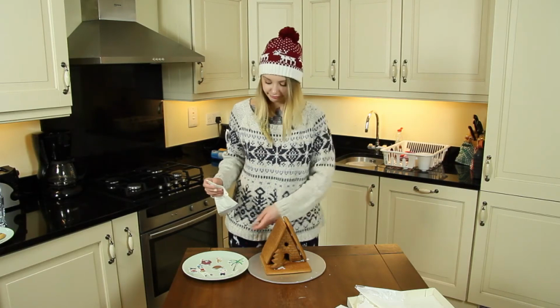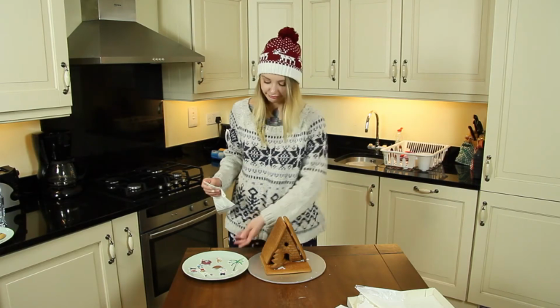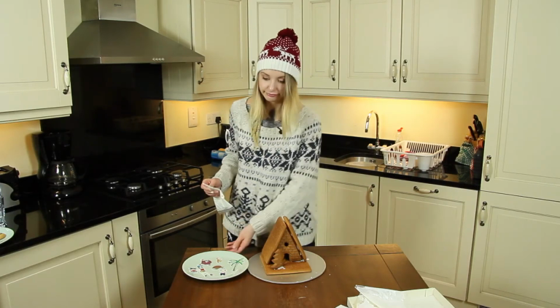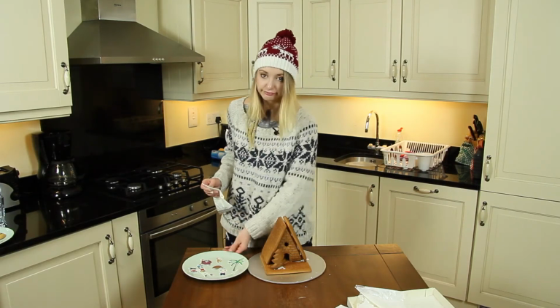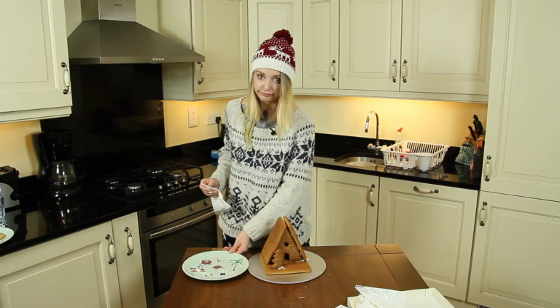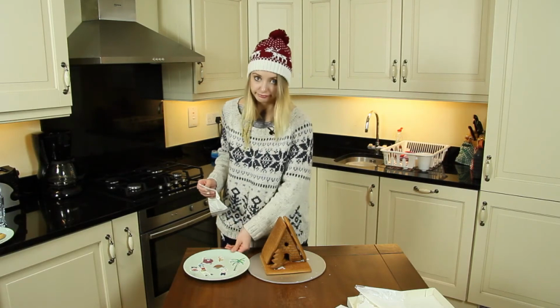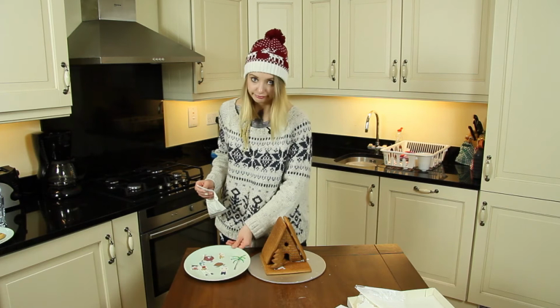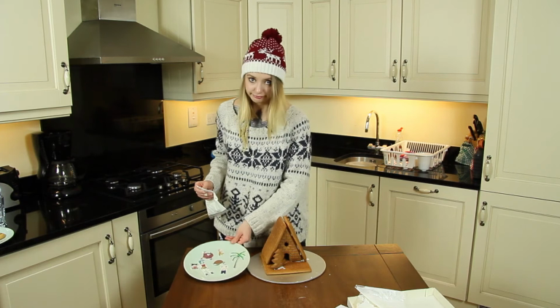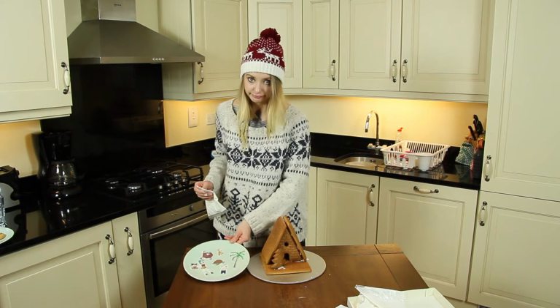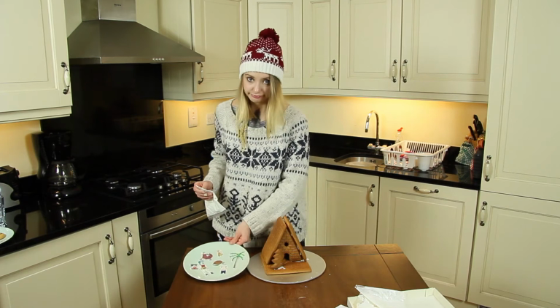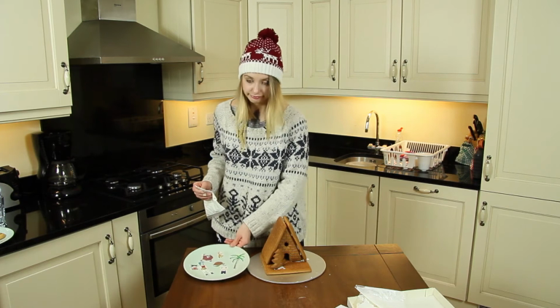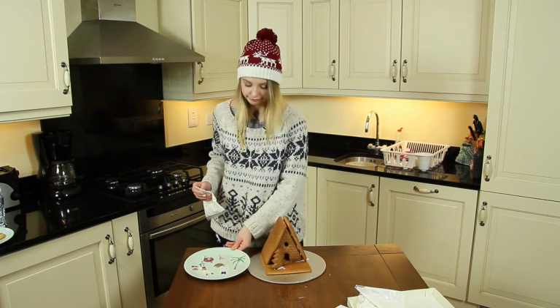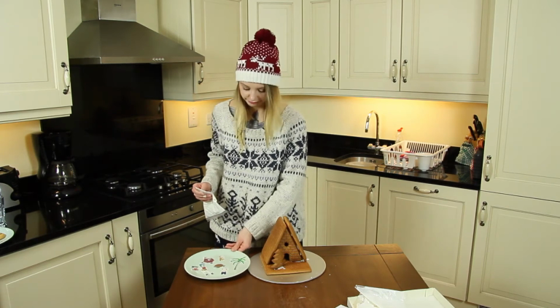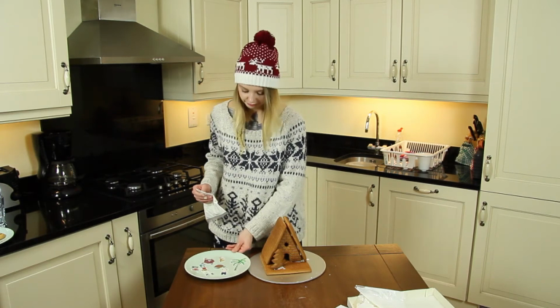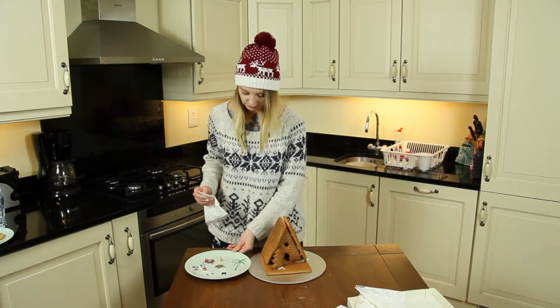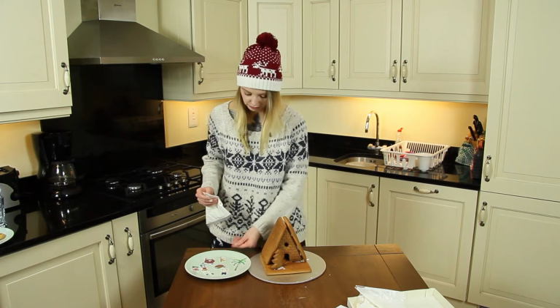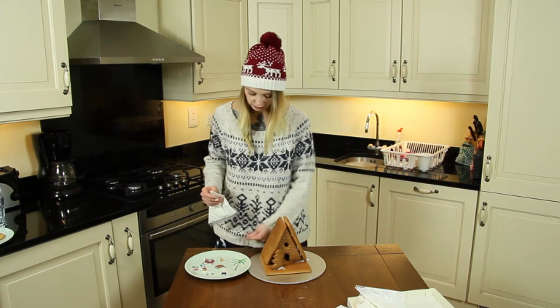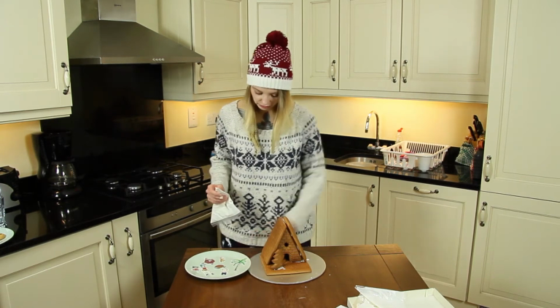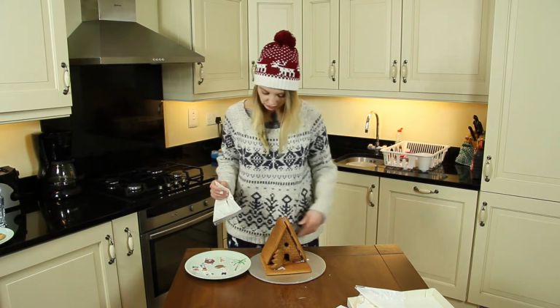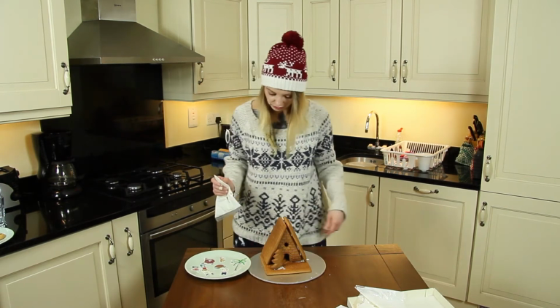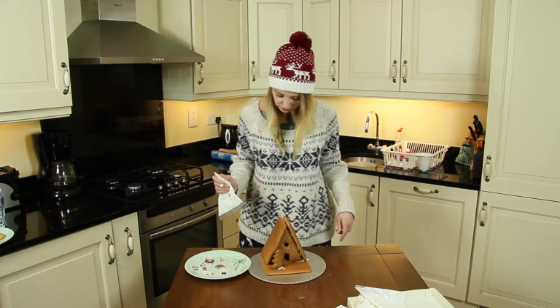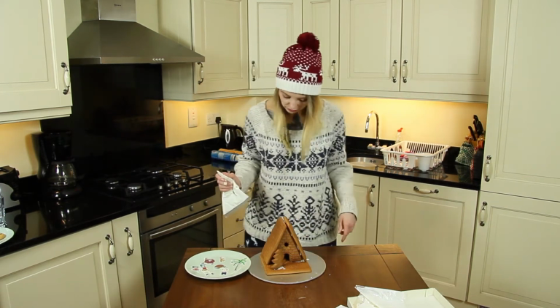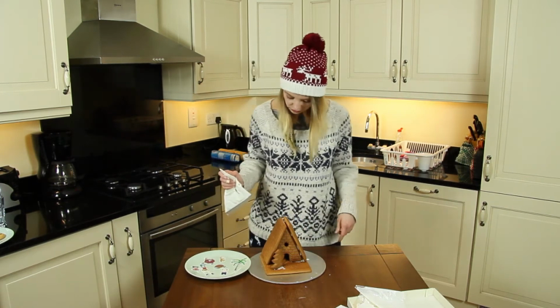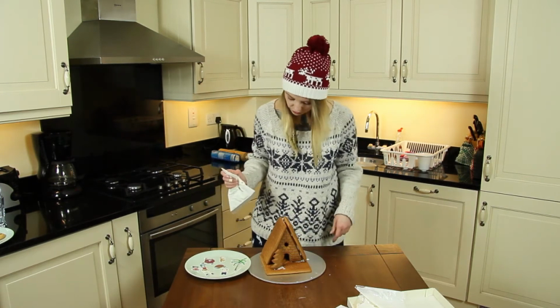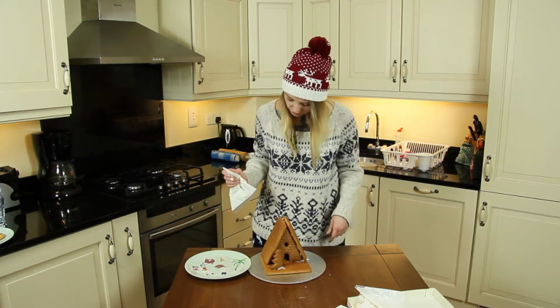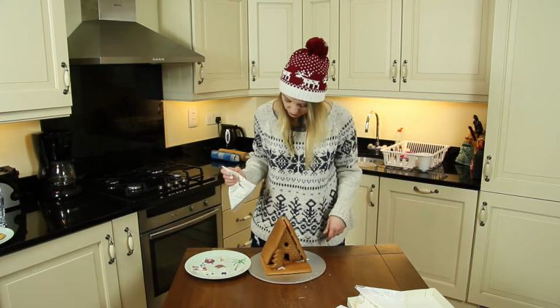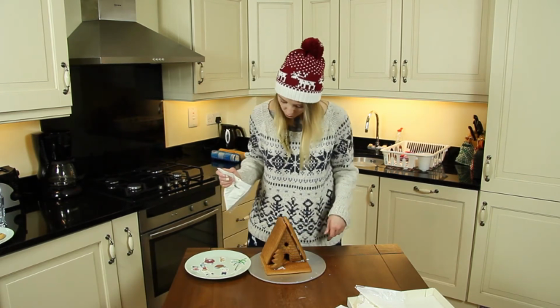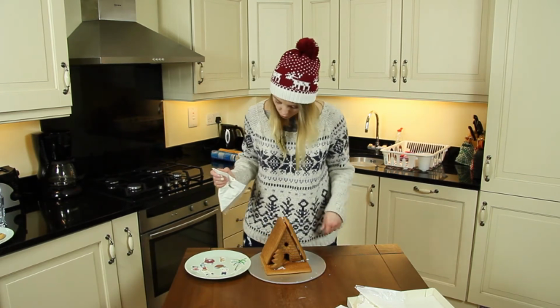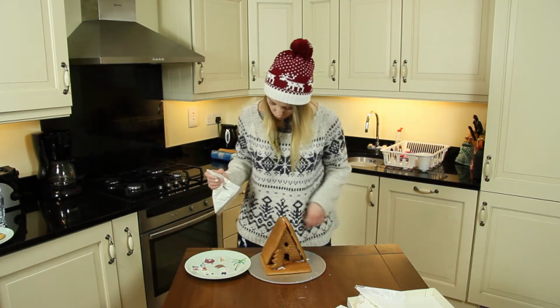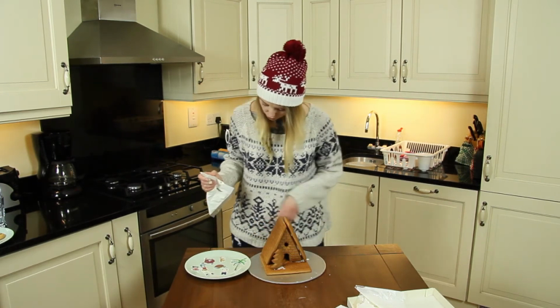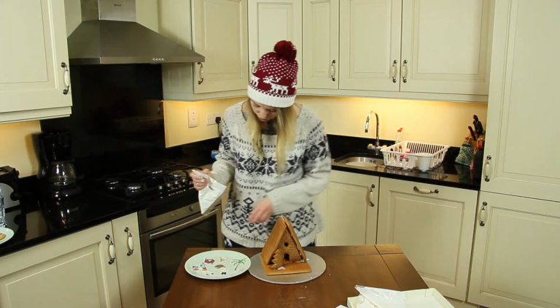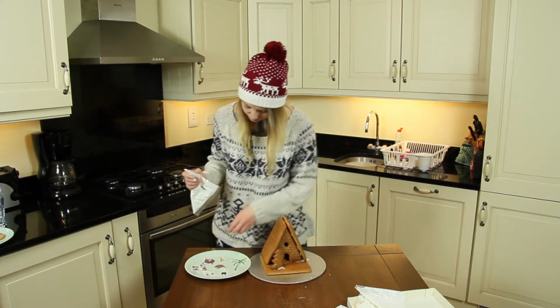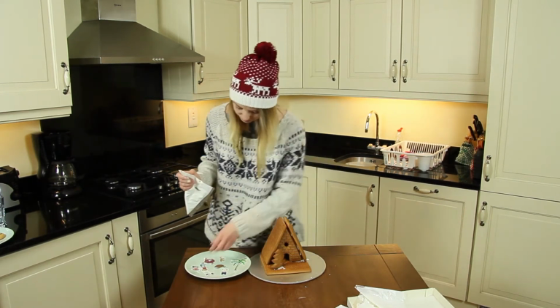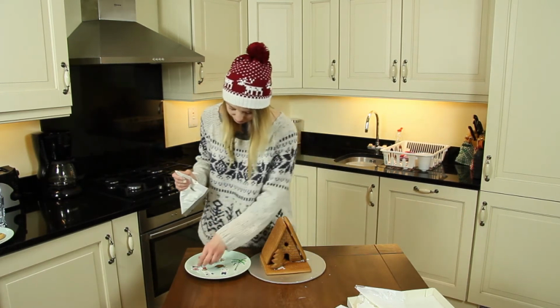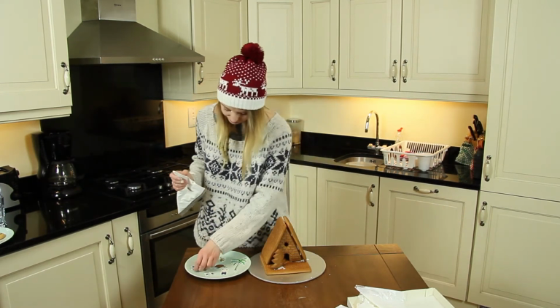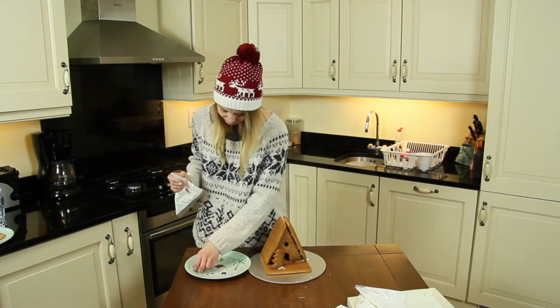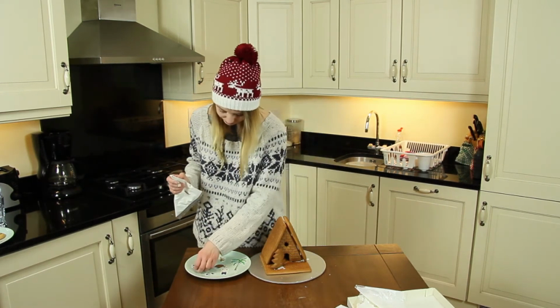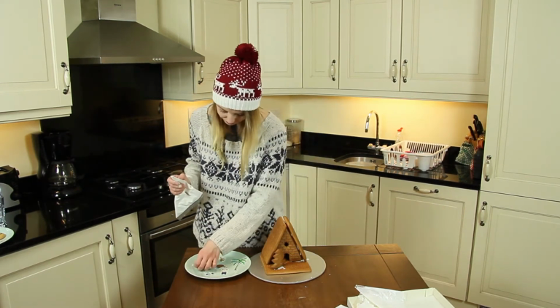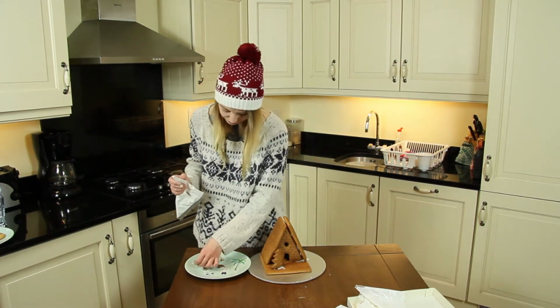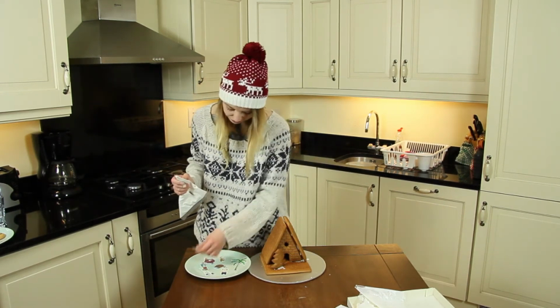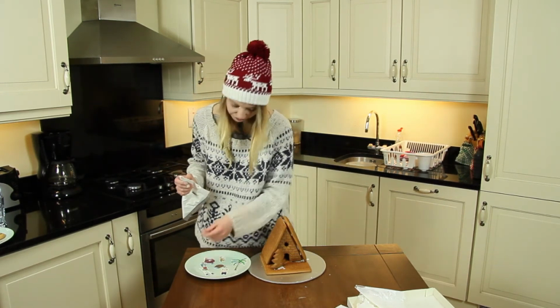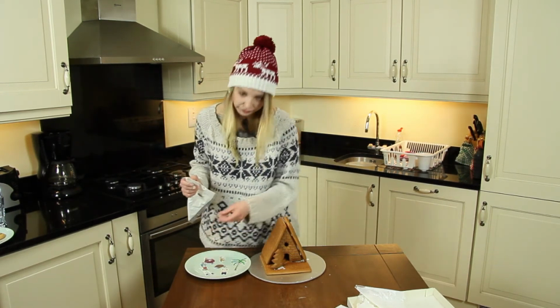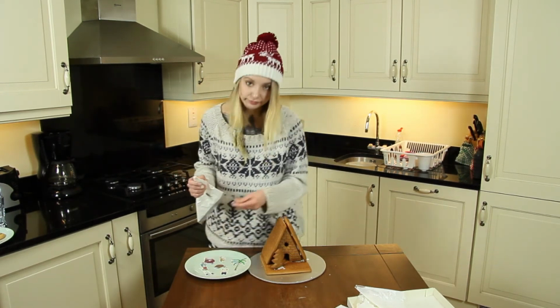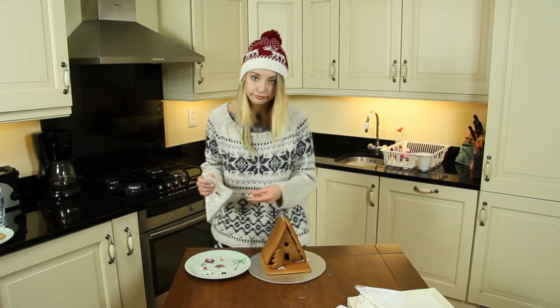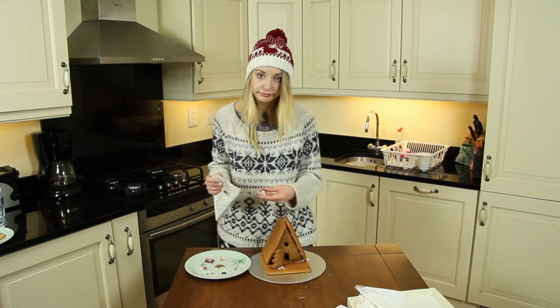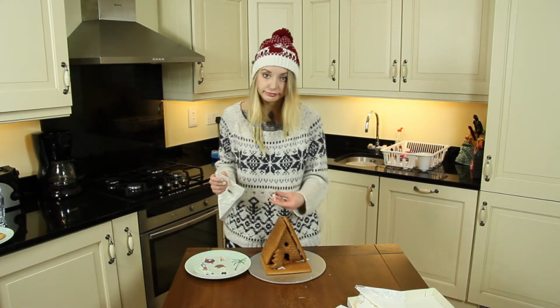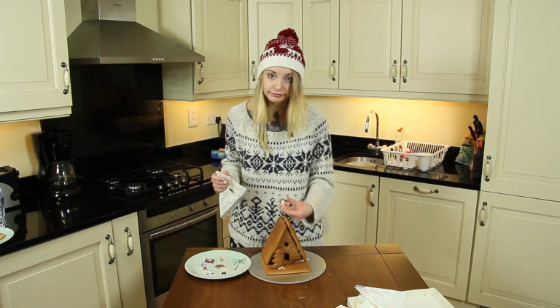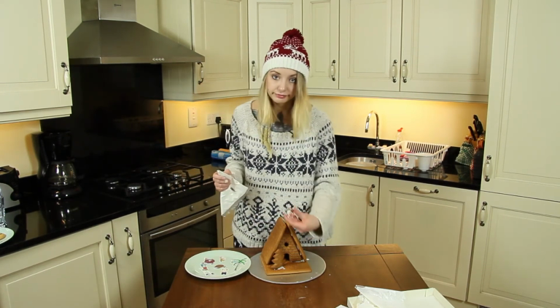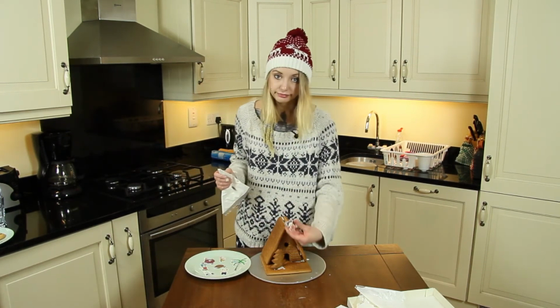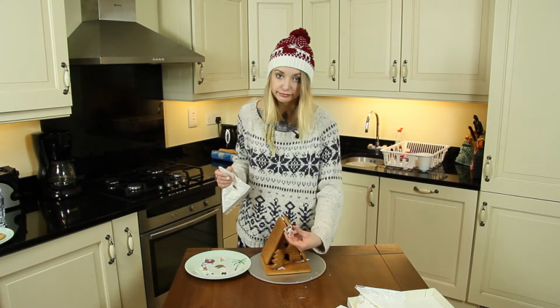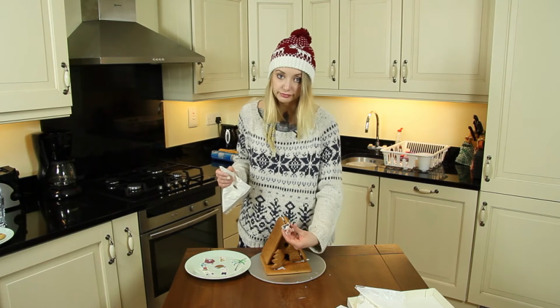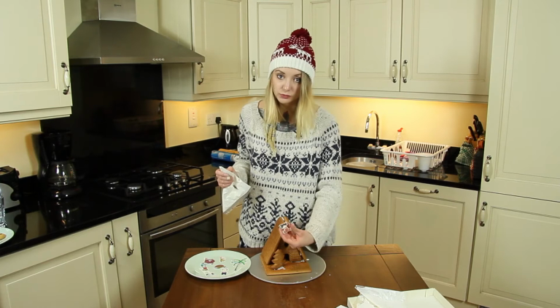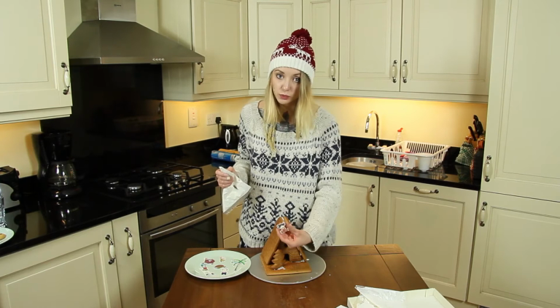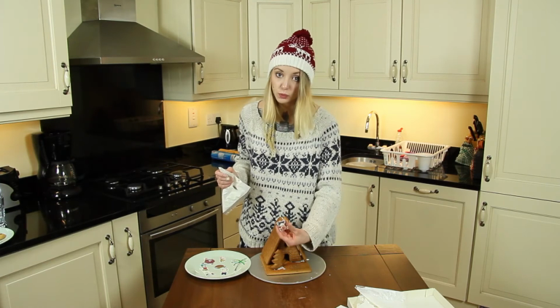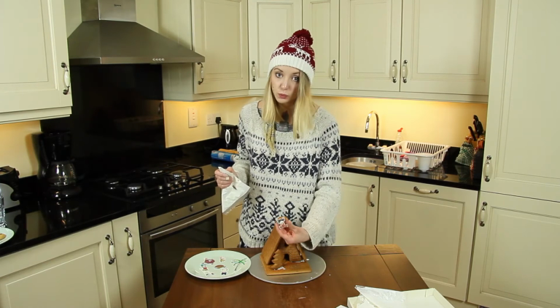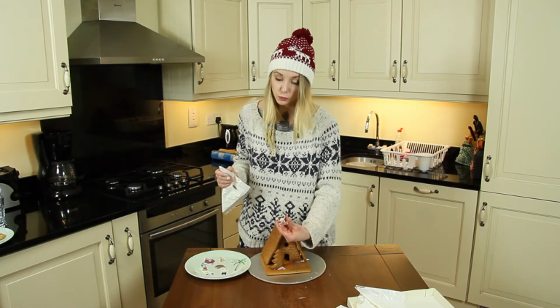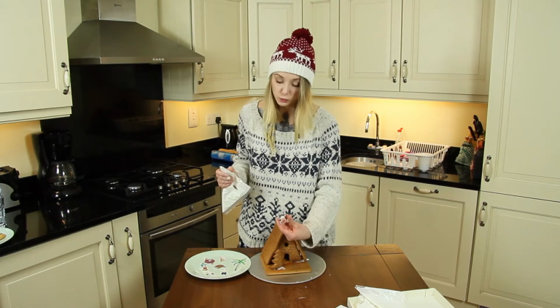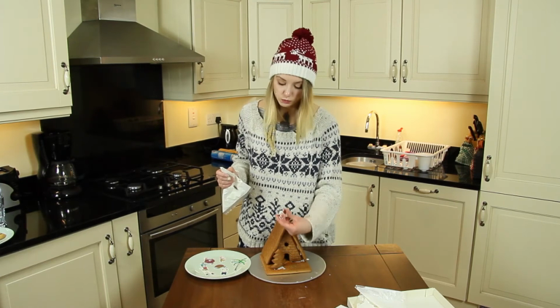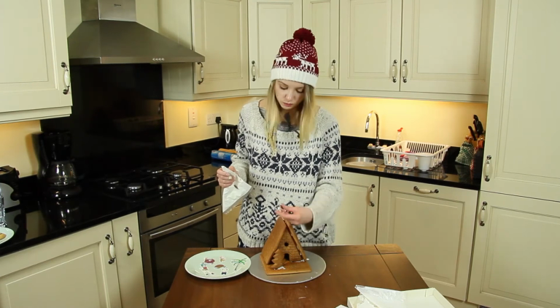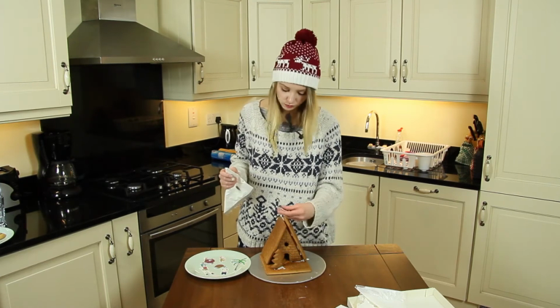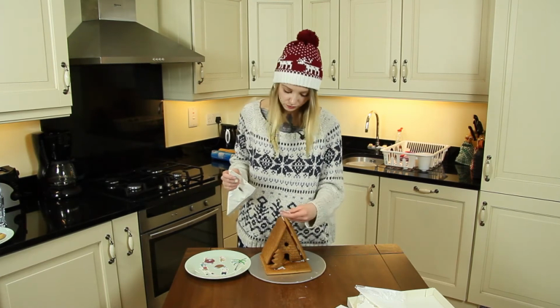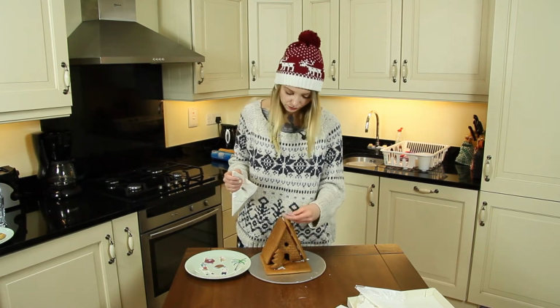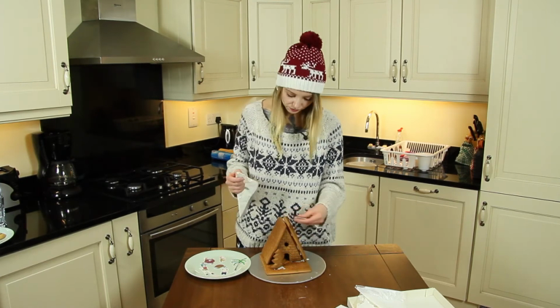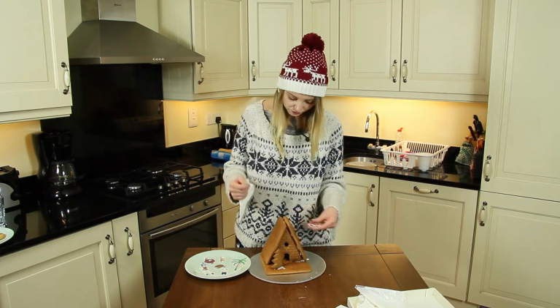Now we can move on to our Dragon Ball characters. Son Goku is the first one — I placed him next to the Christmas tree.